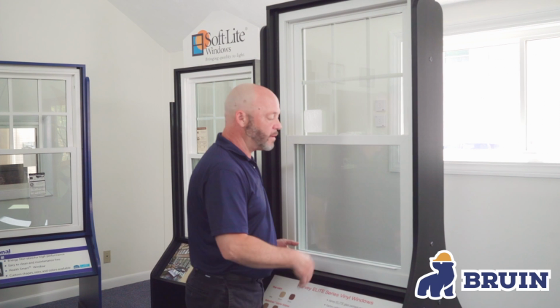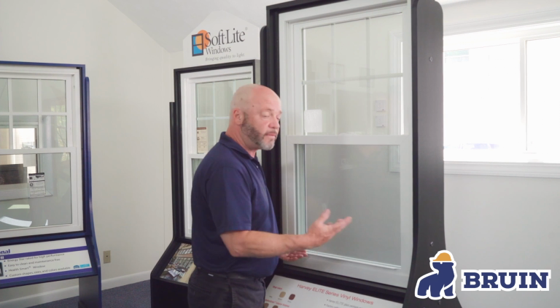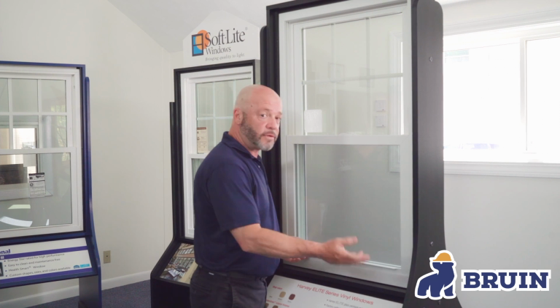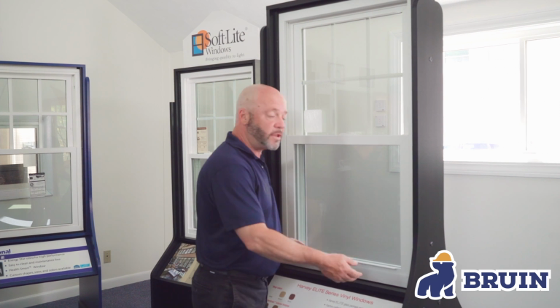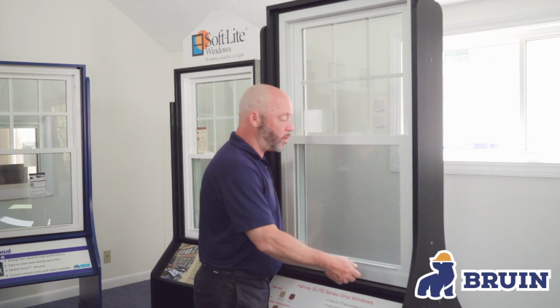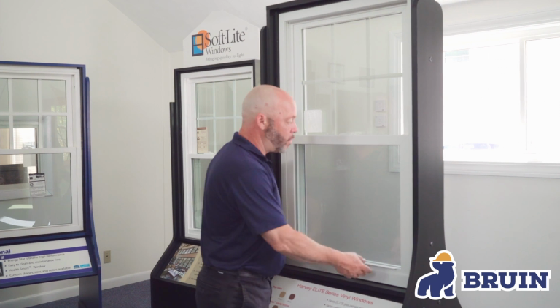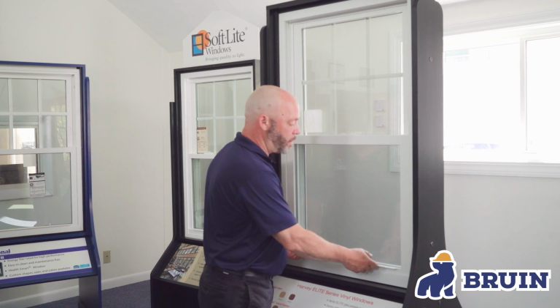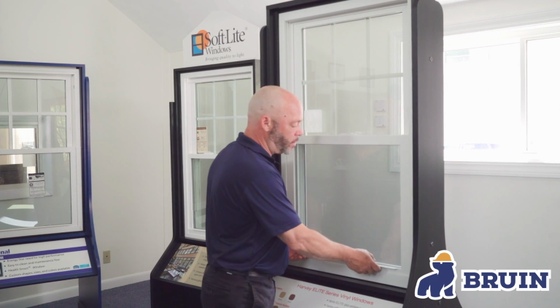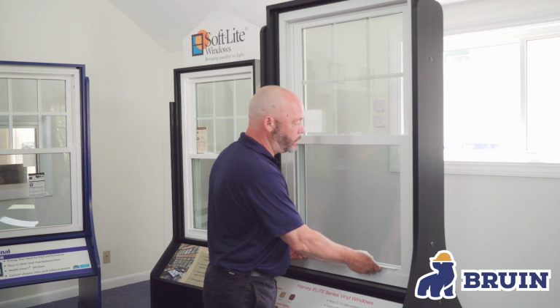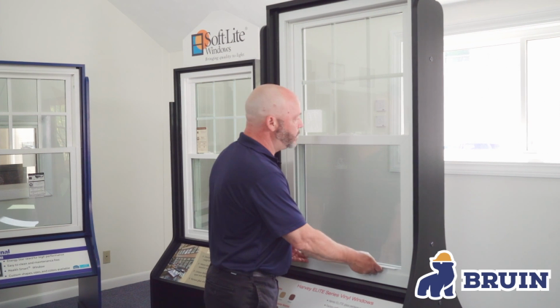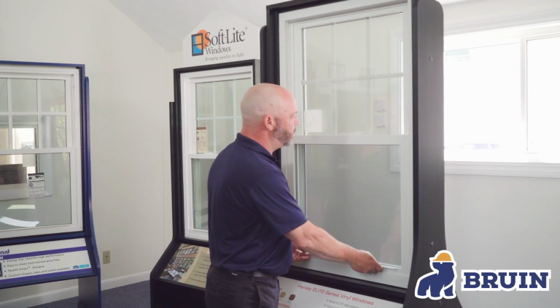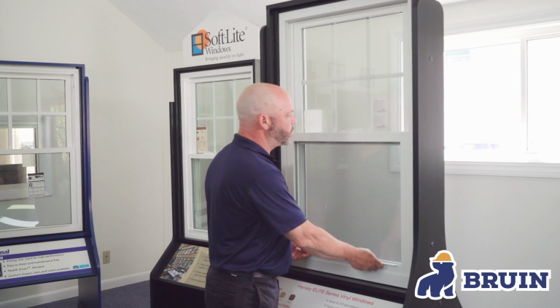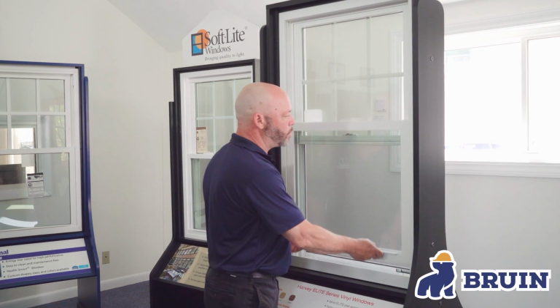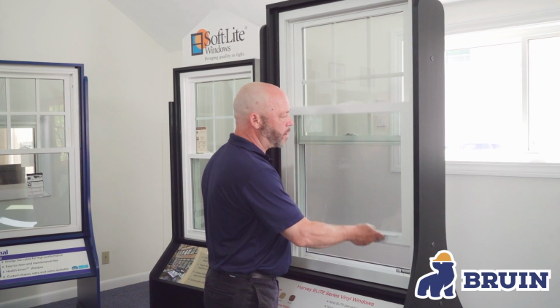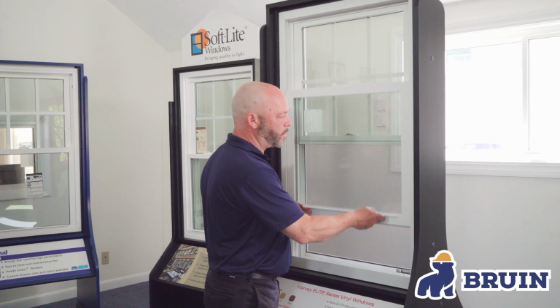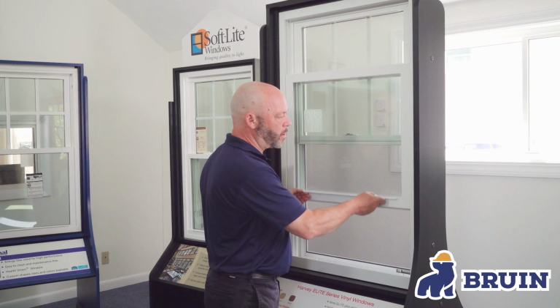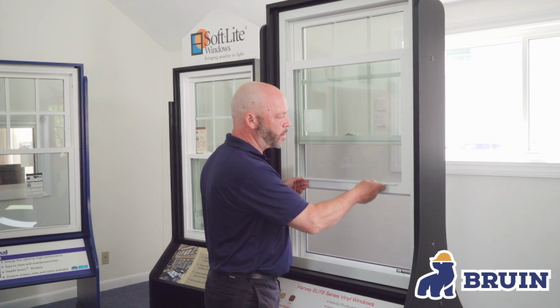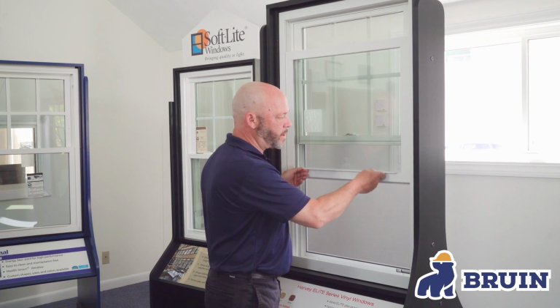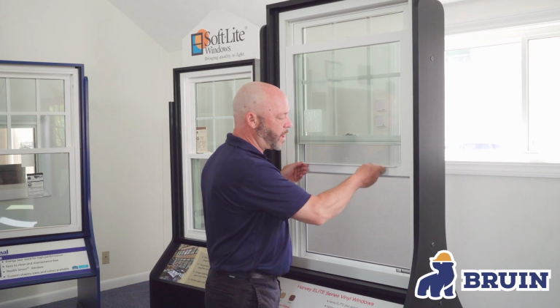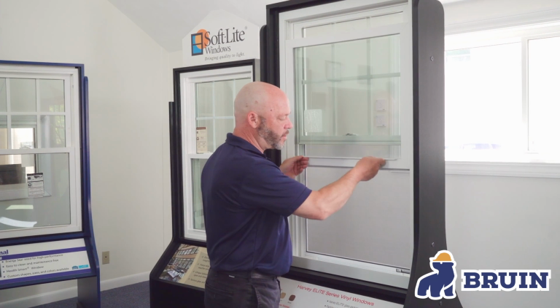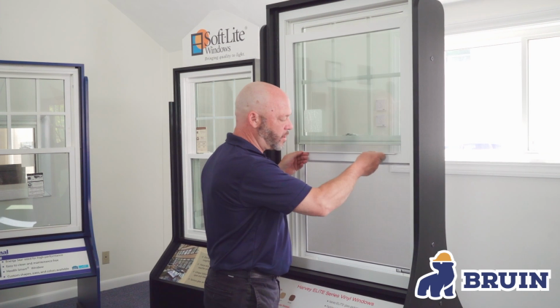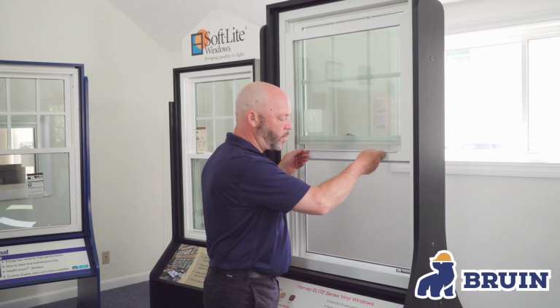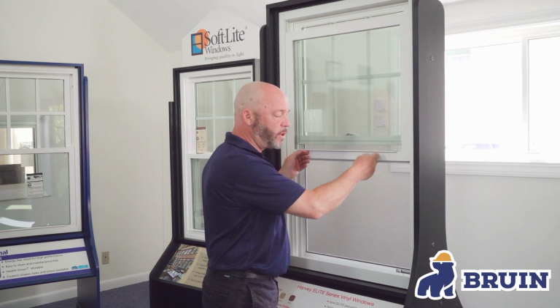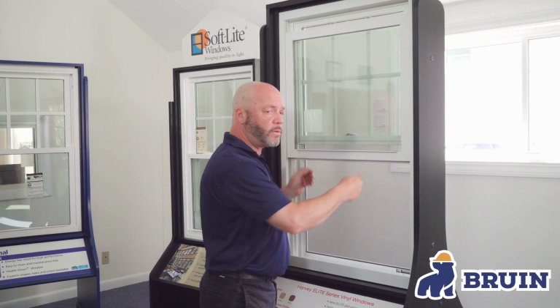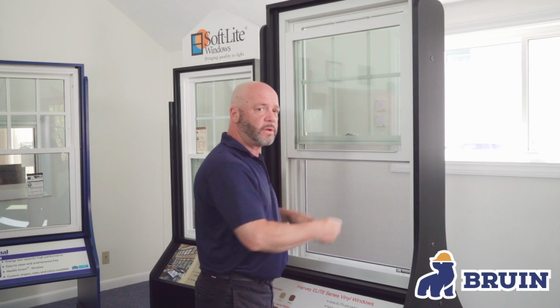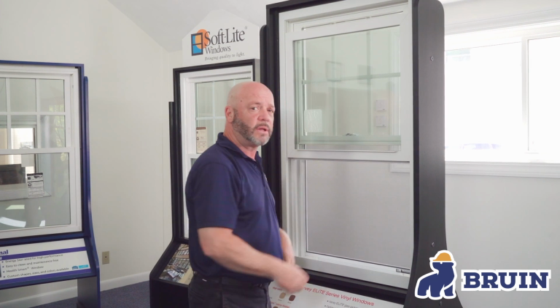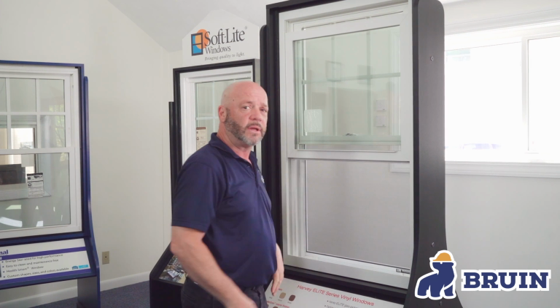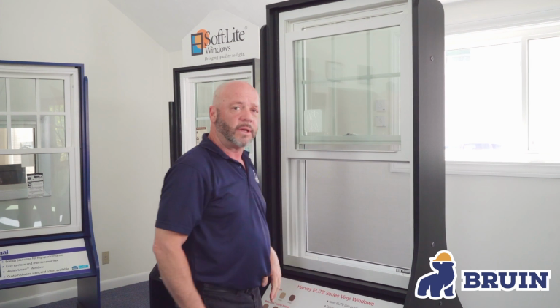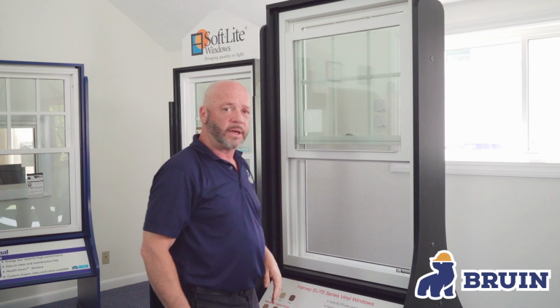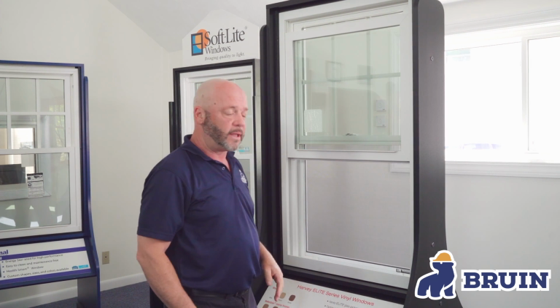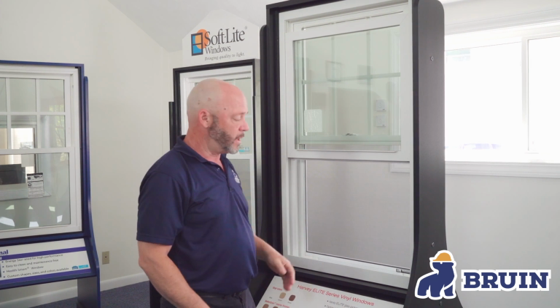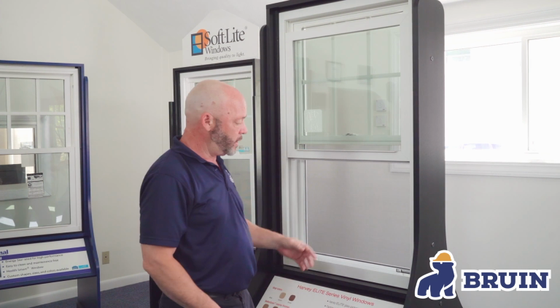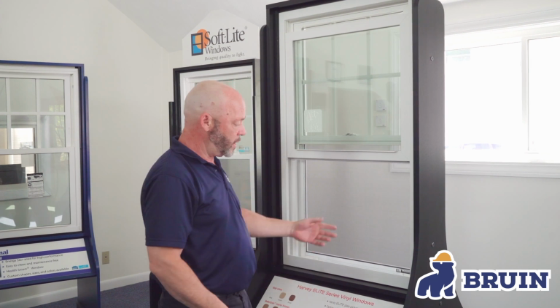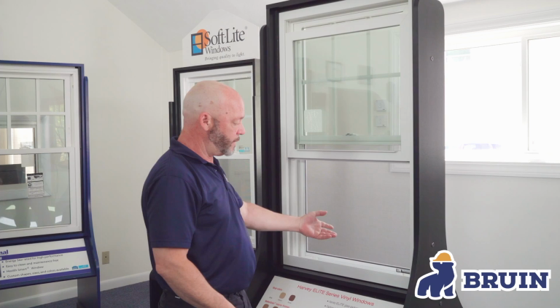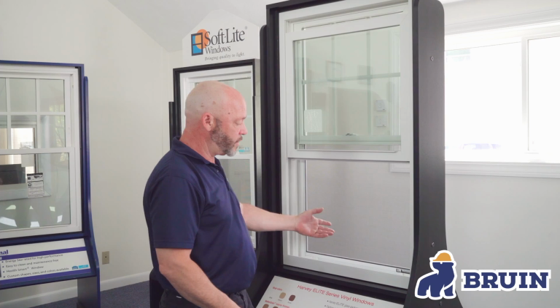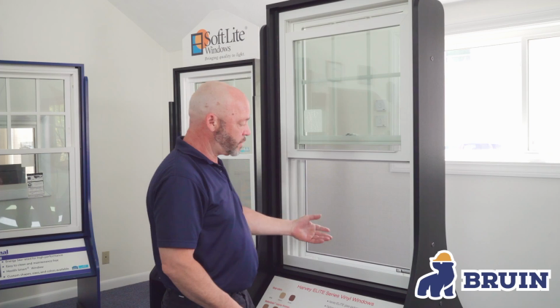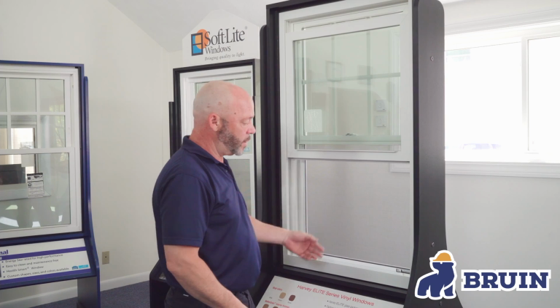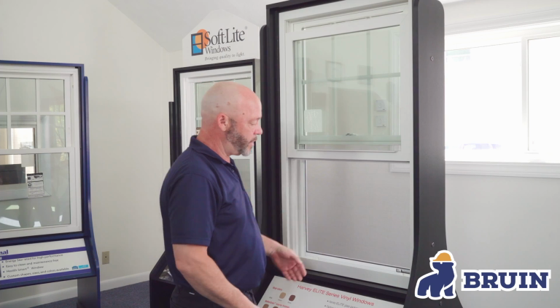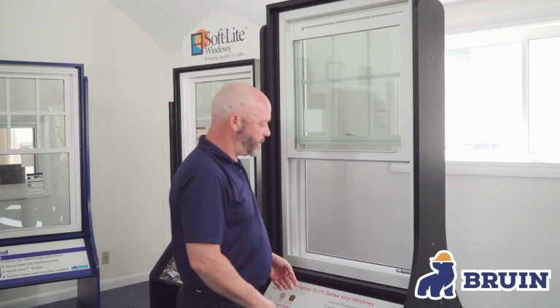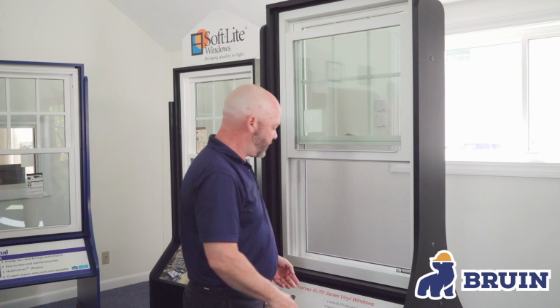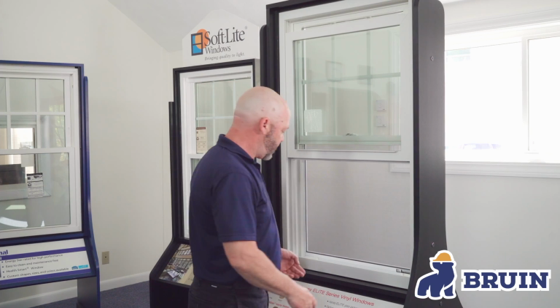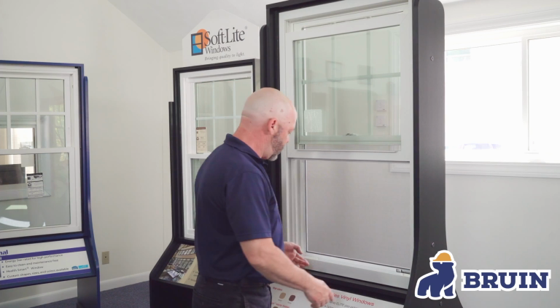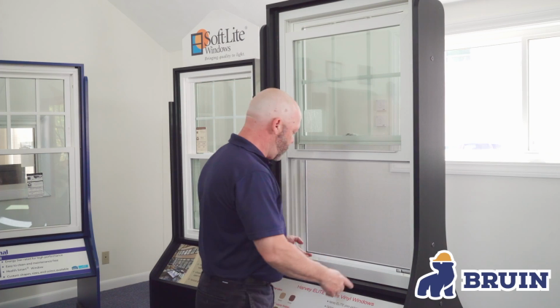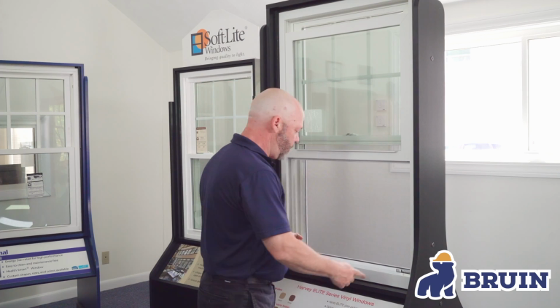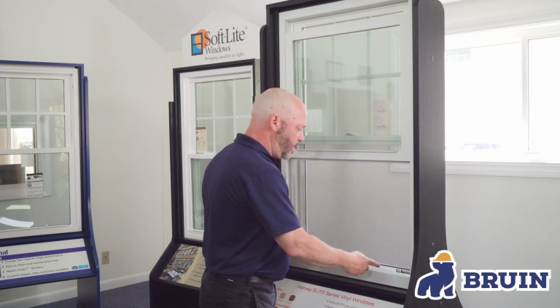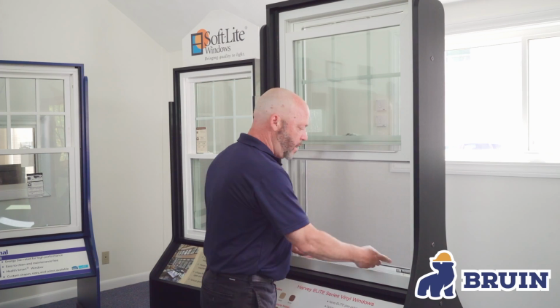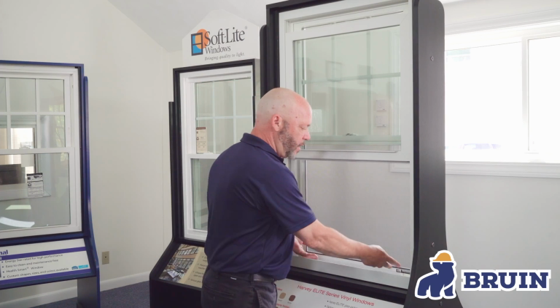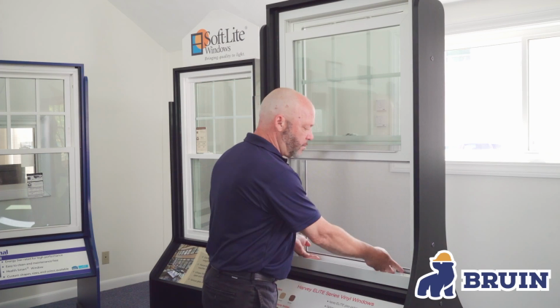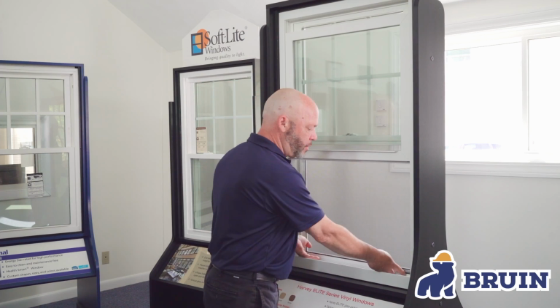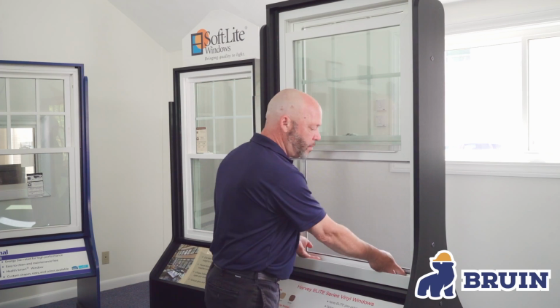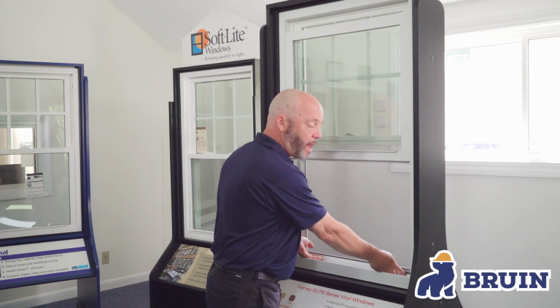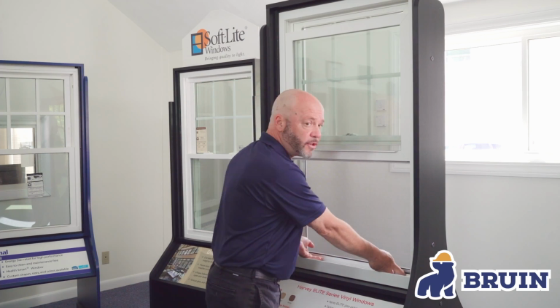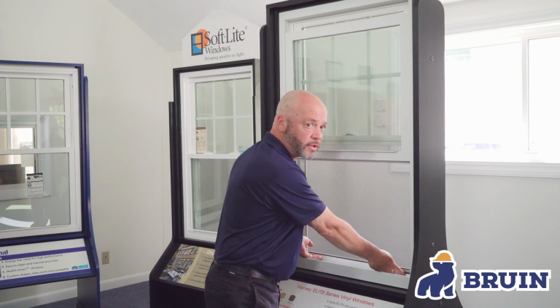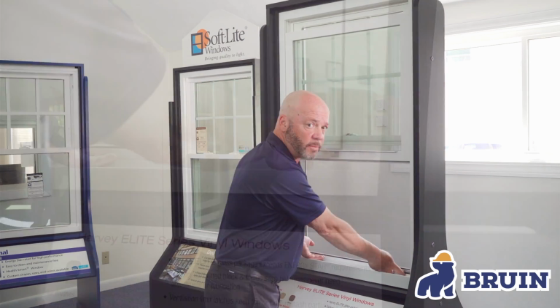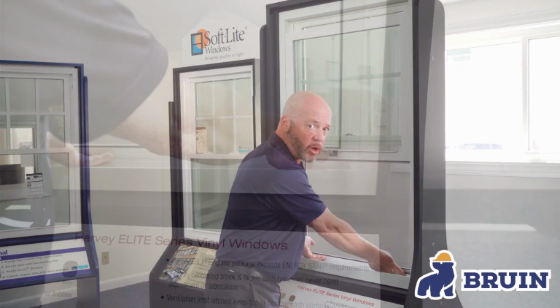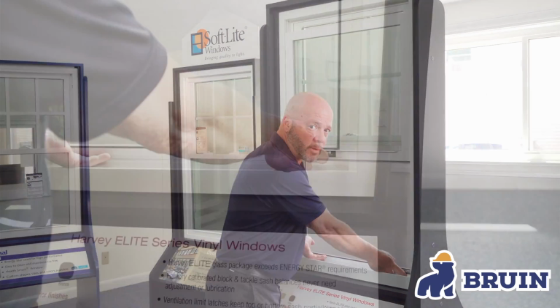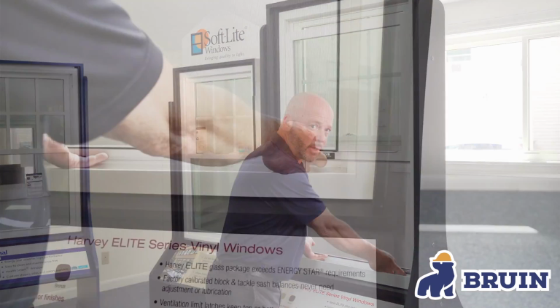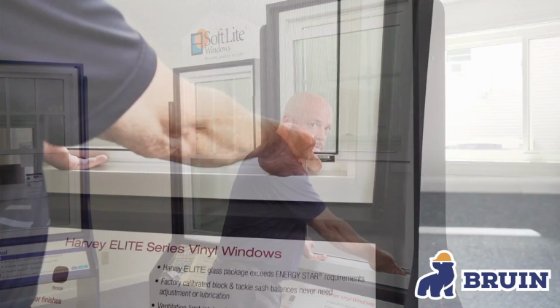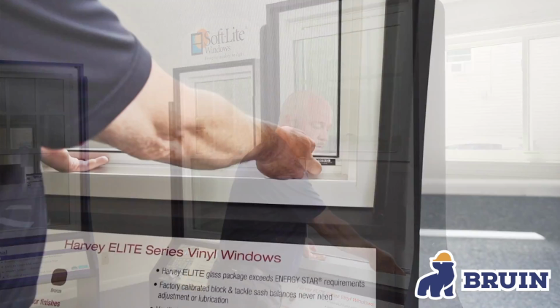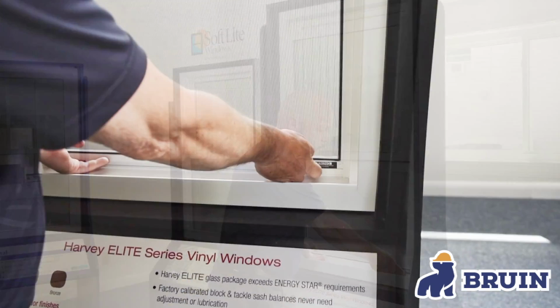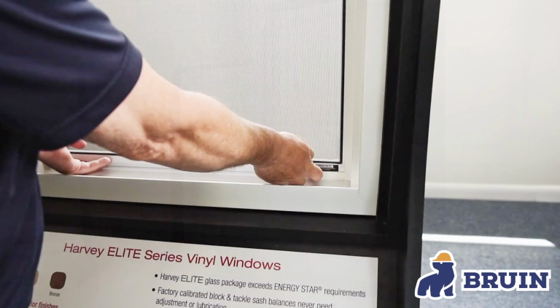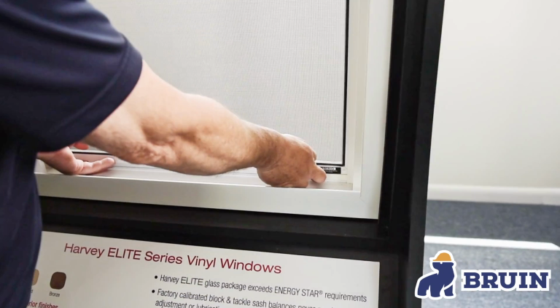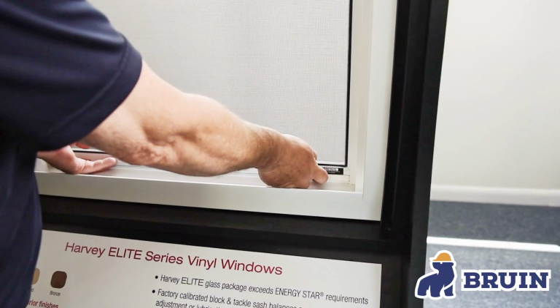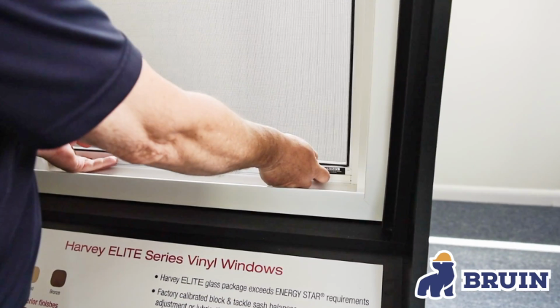First thing you want to do is open up the lower sash in the window and then you'll have your screen placed inside there. There are two latches on the bottom that hold the screen in place.